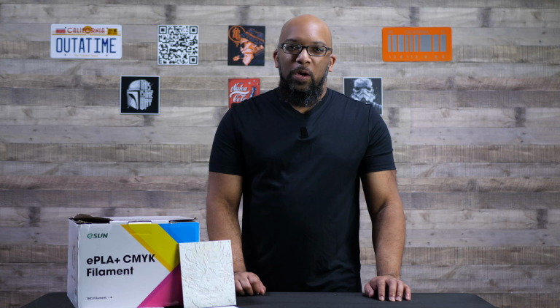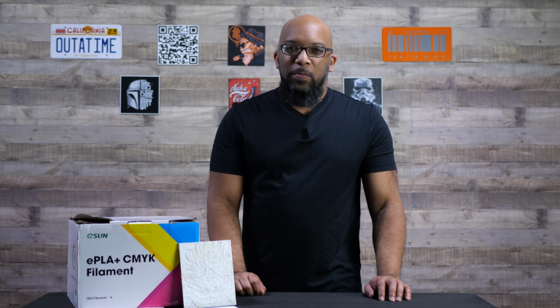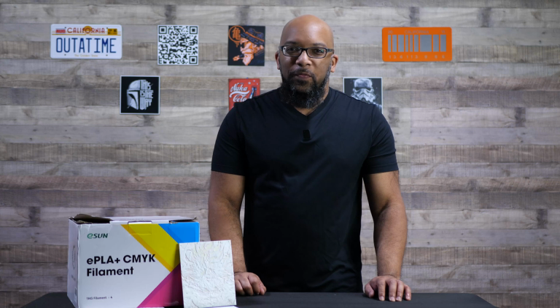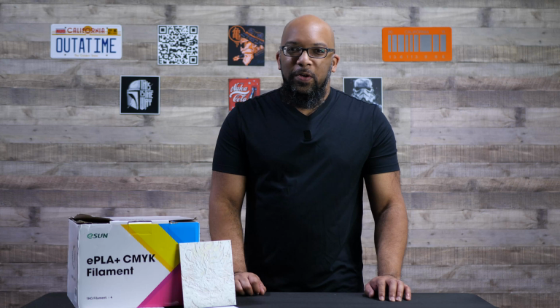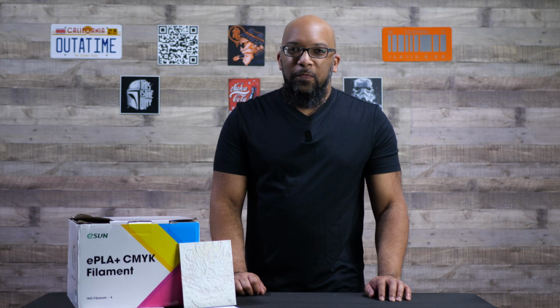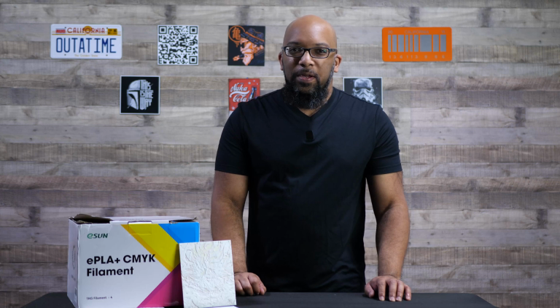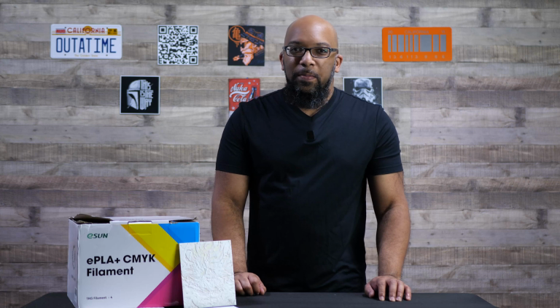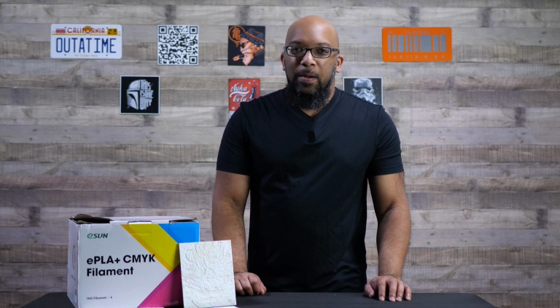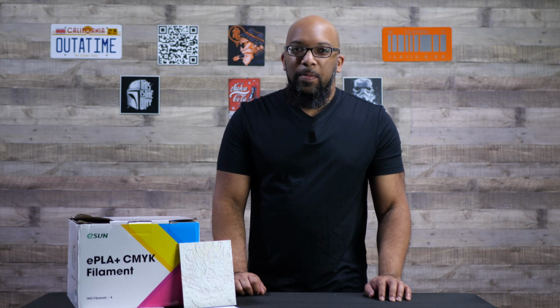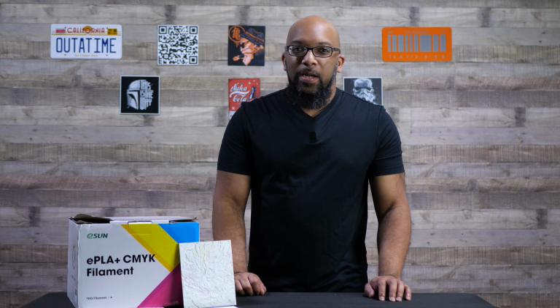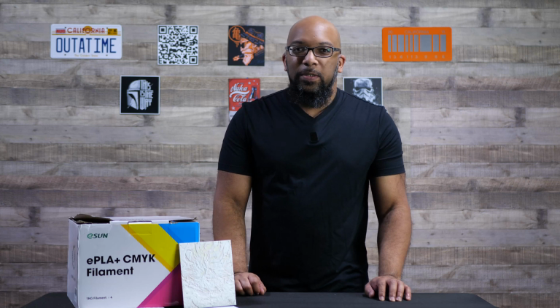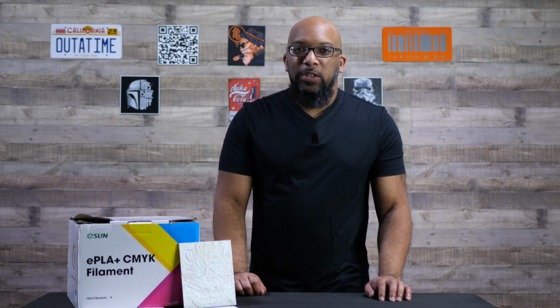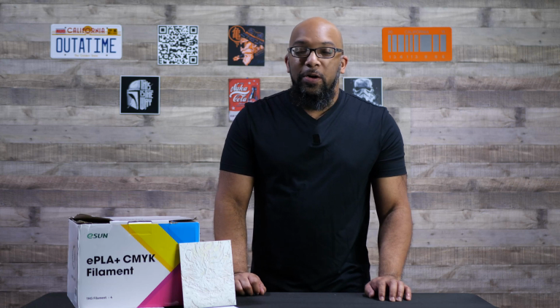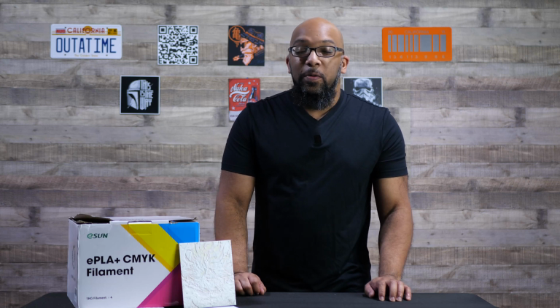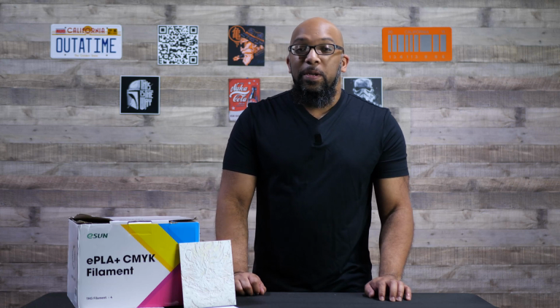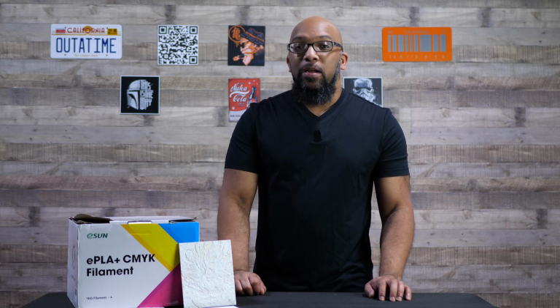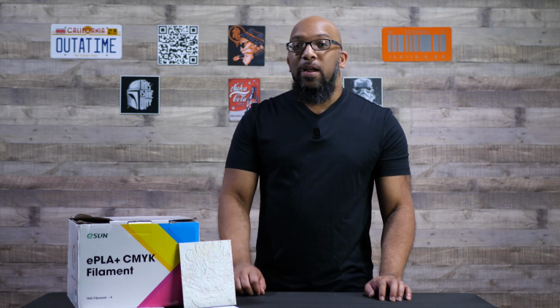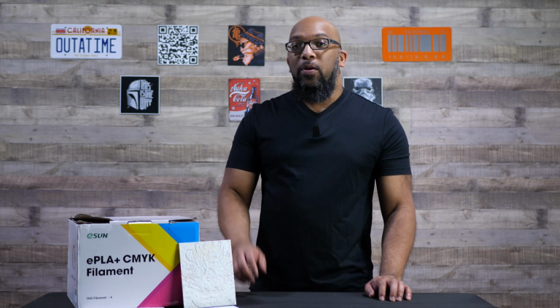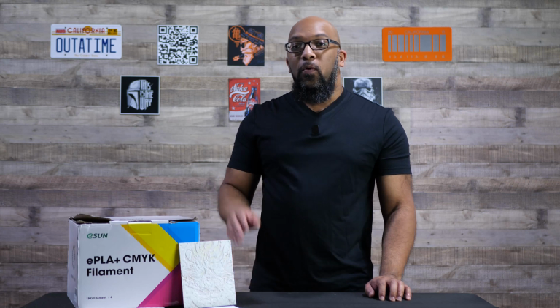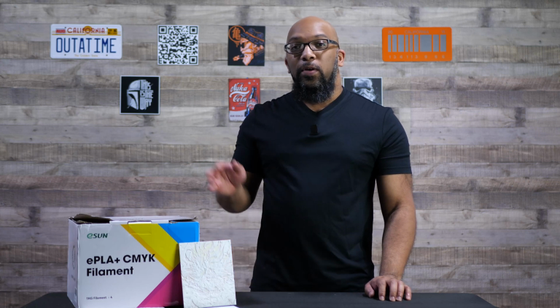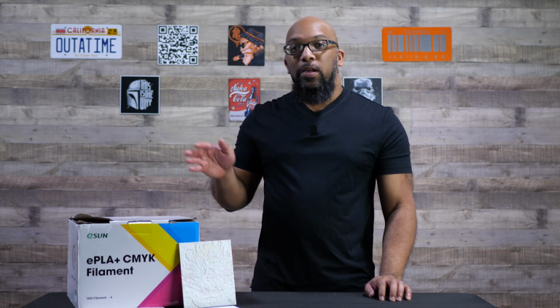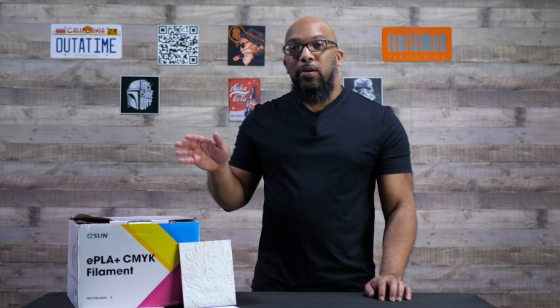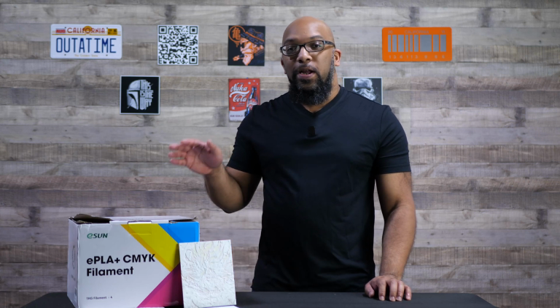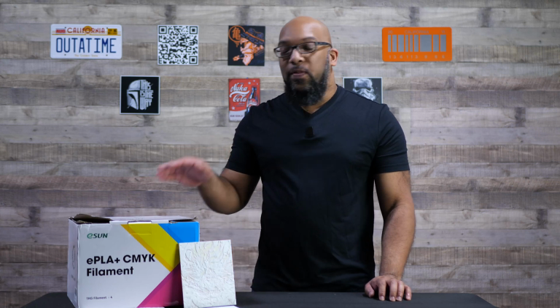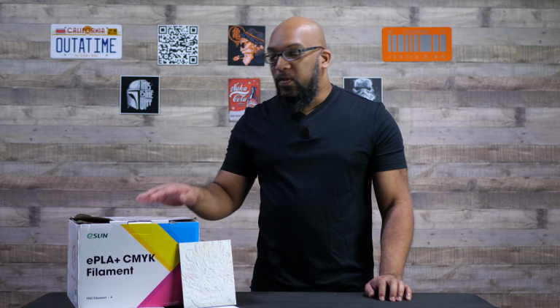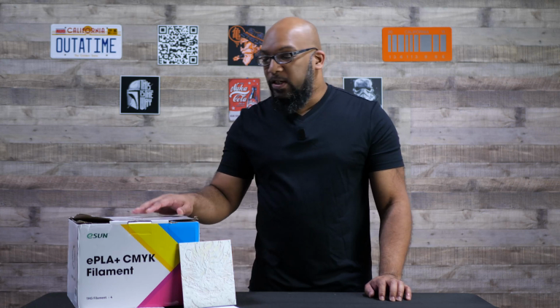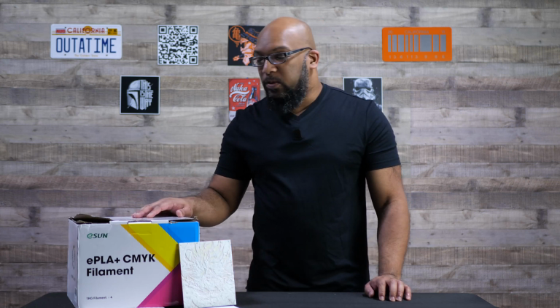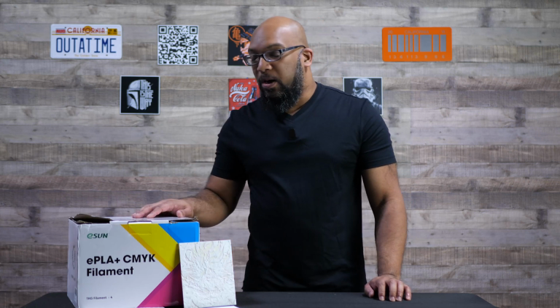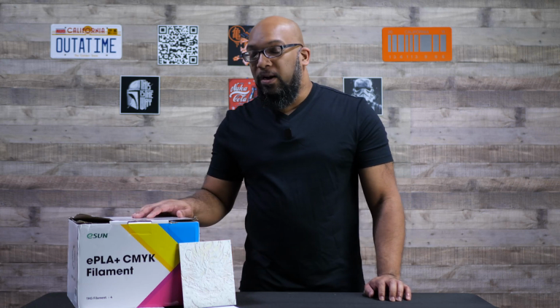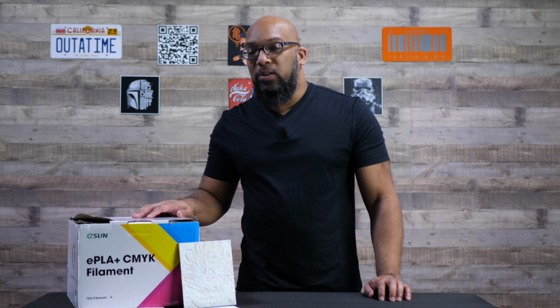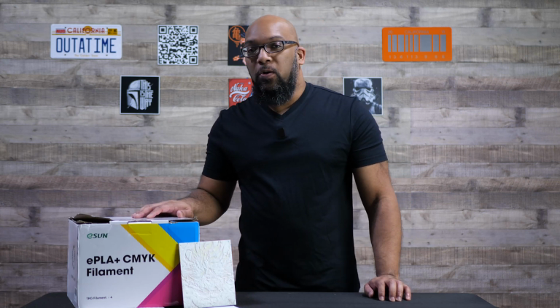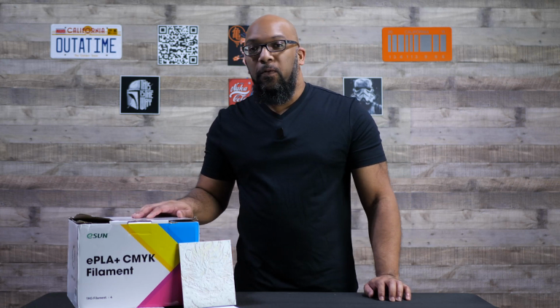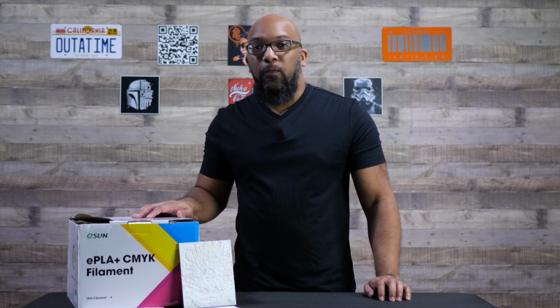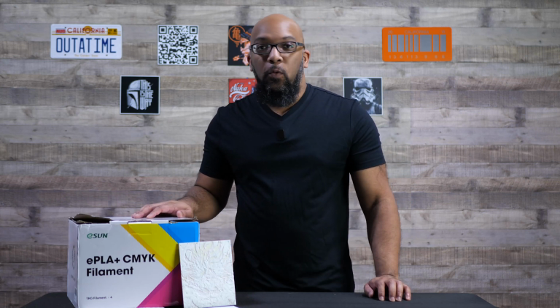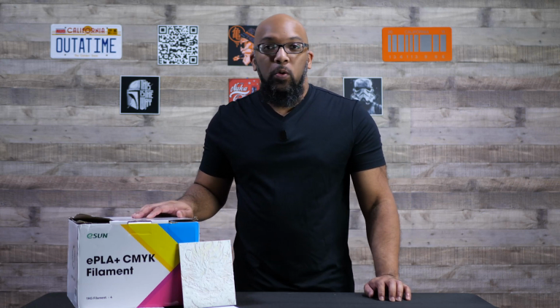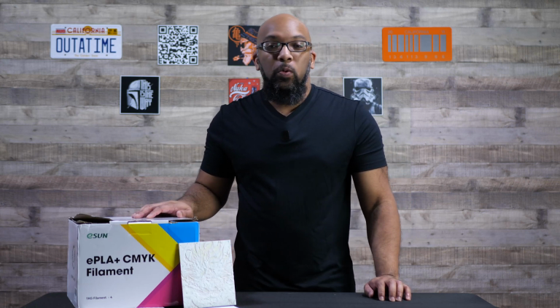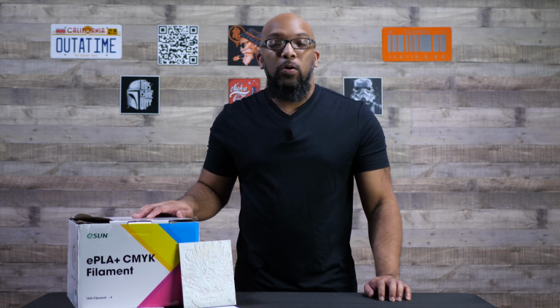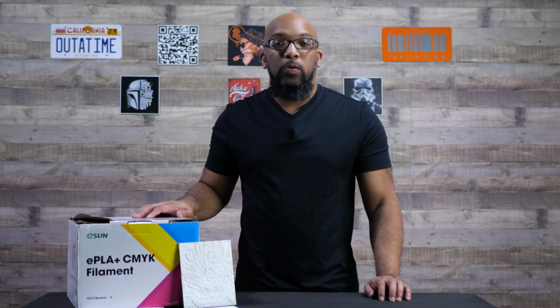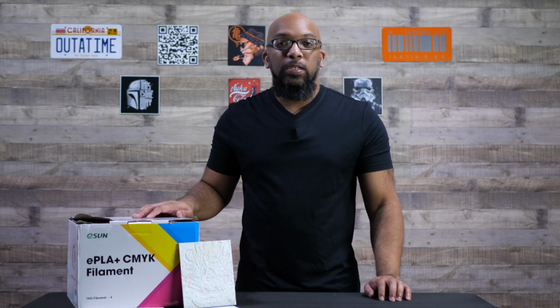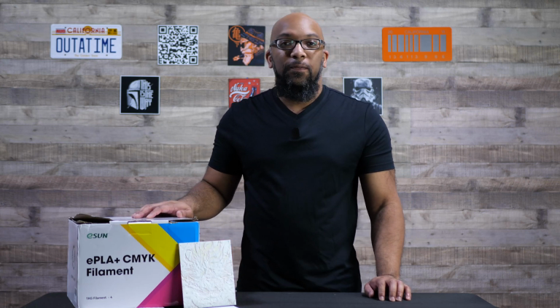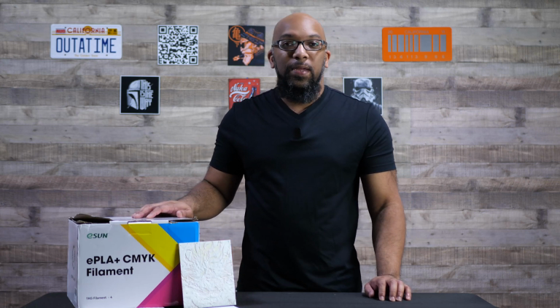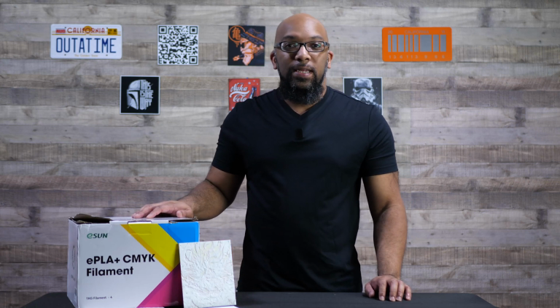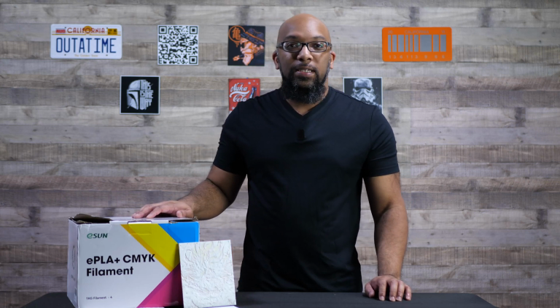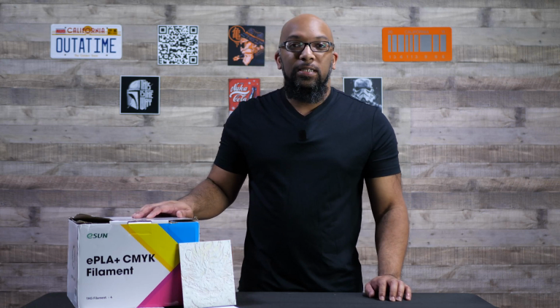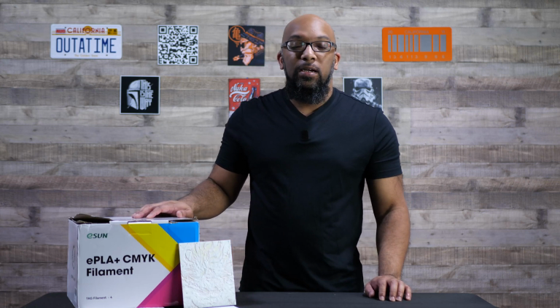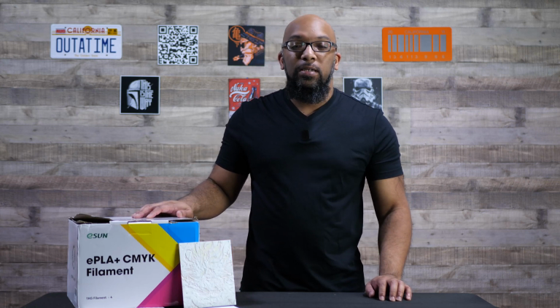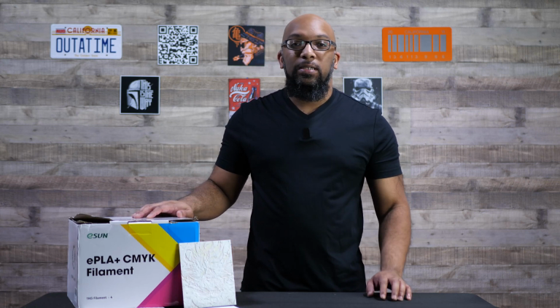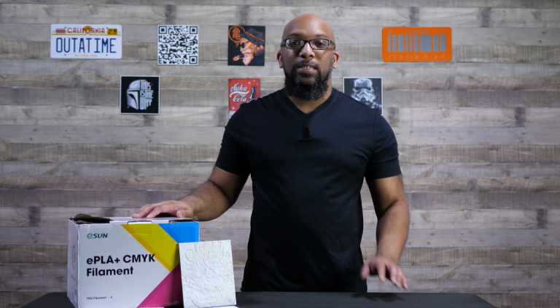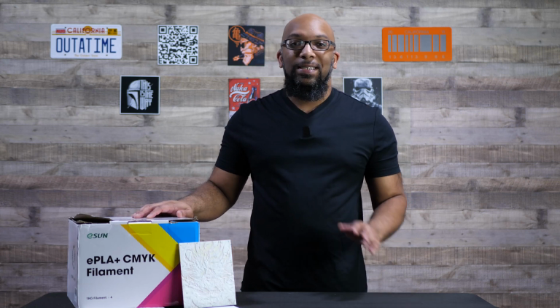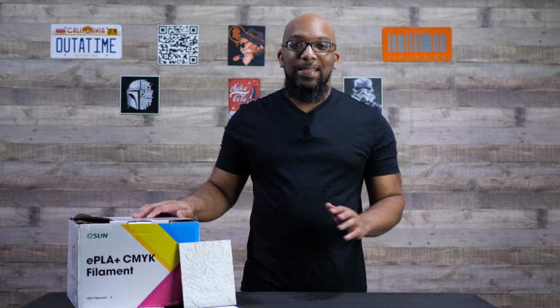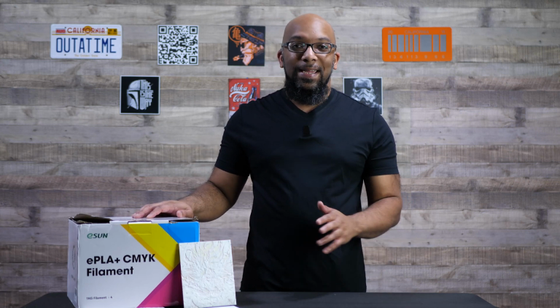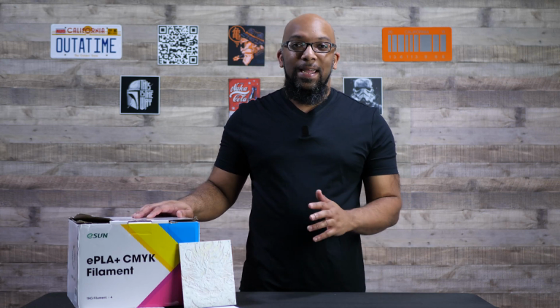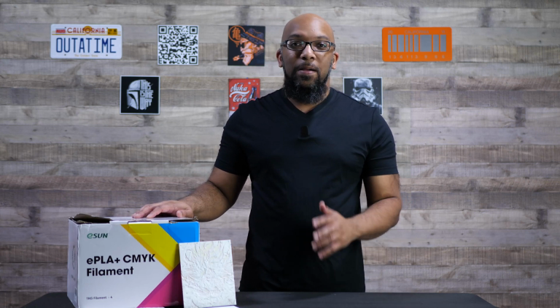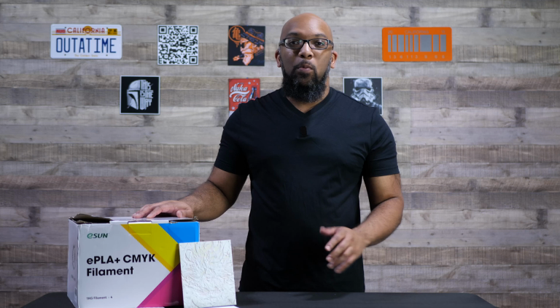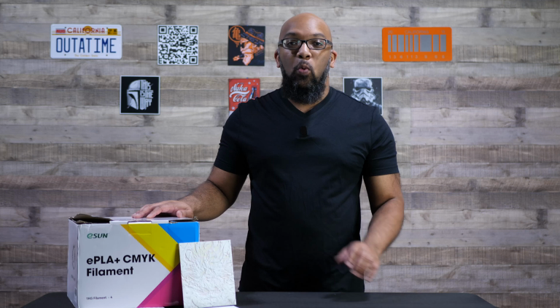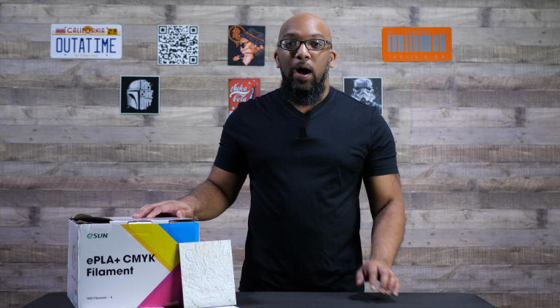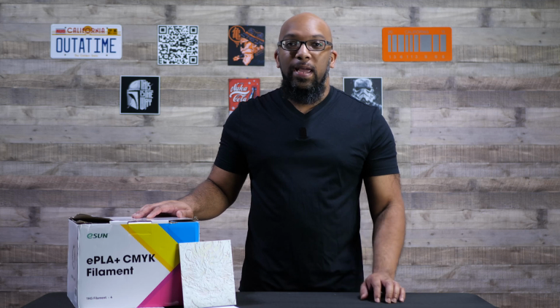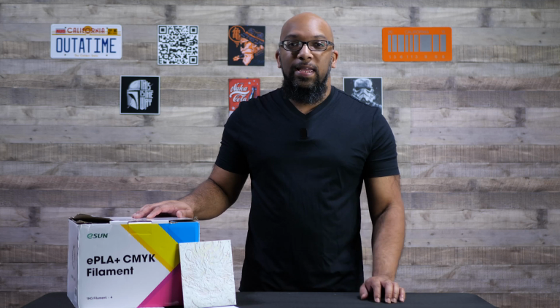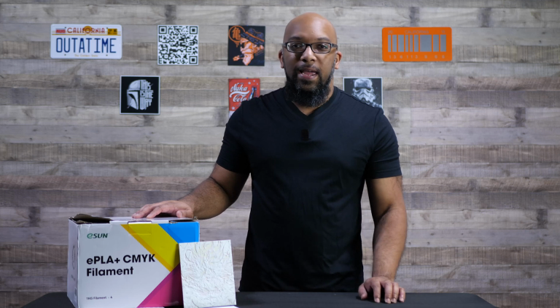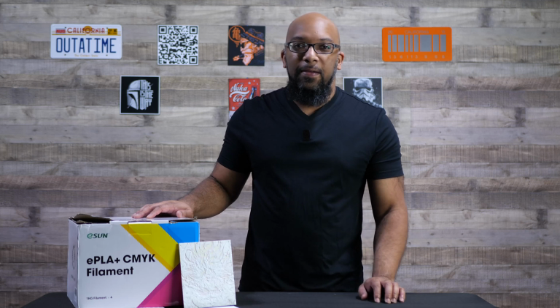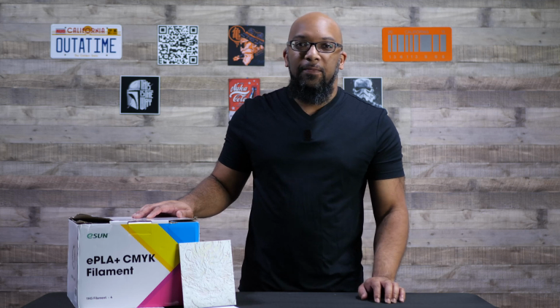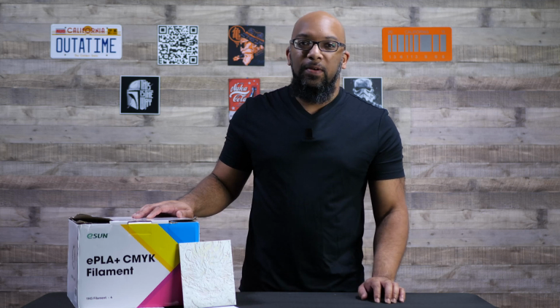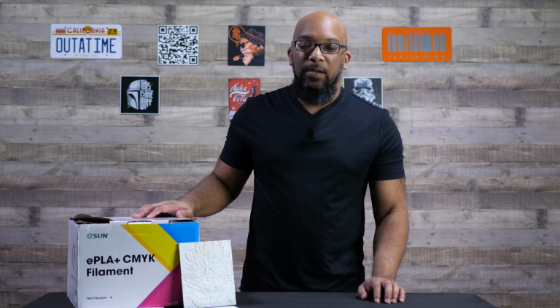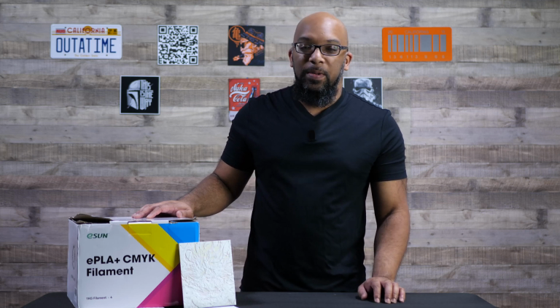Welcome to Figure Feedback. My name is Jeremy. And over here in this box are four rows of eSun's CMYK filament.